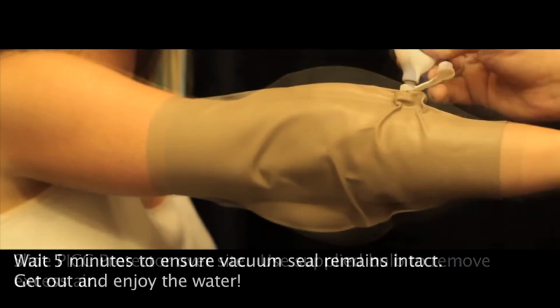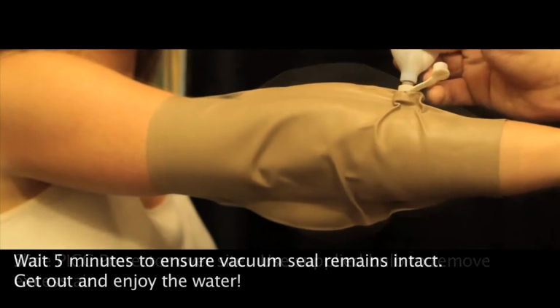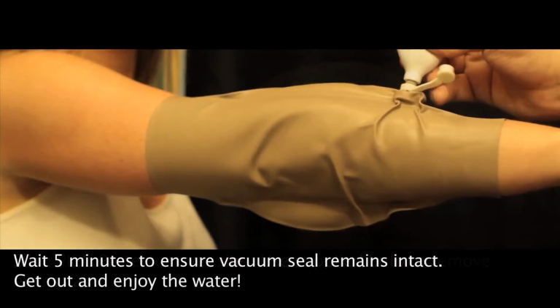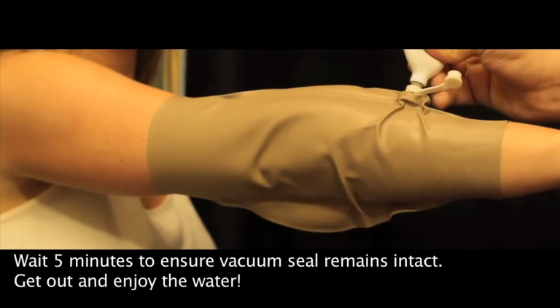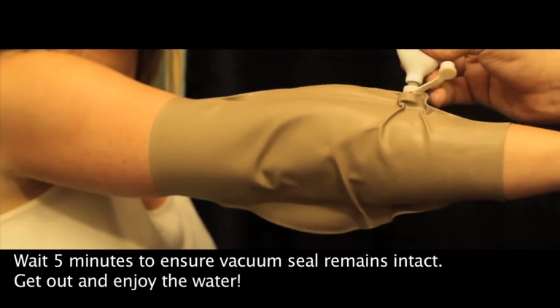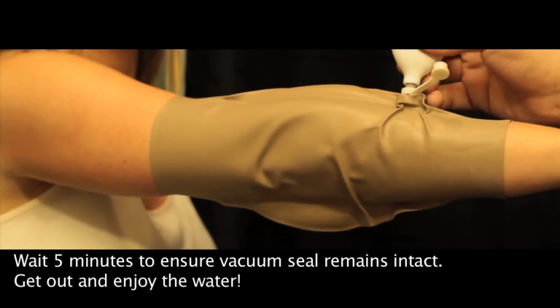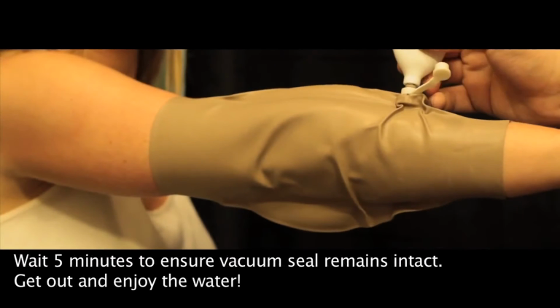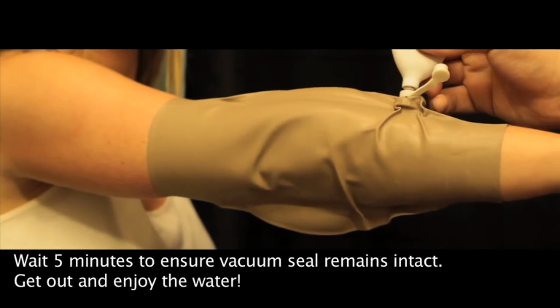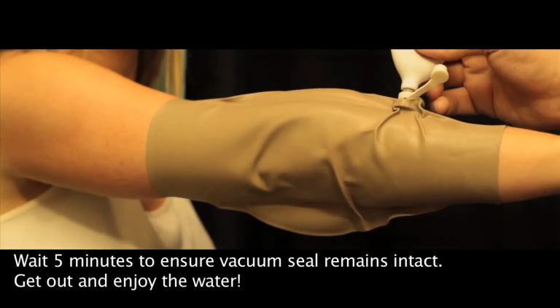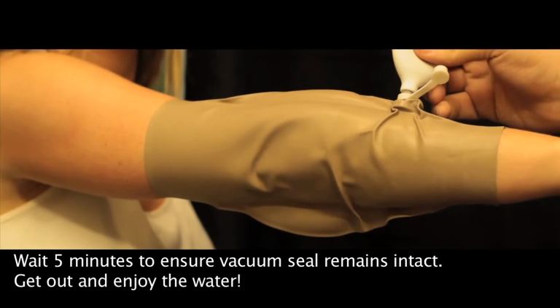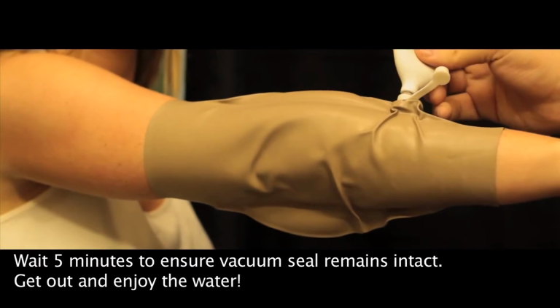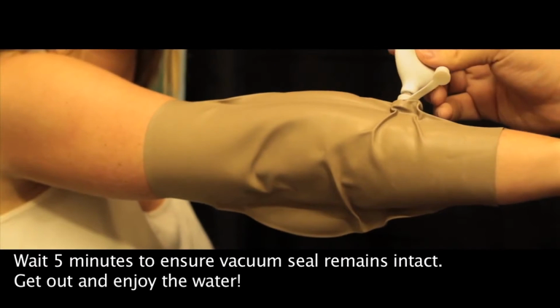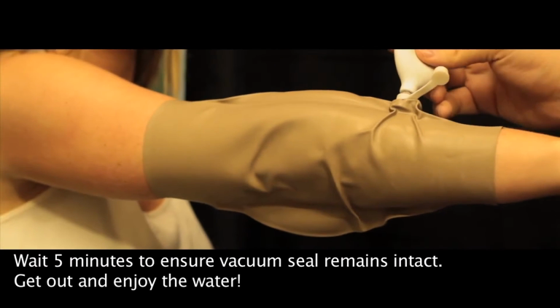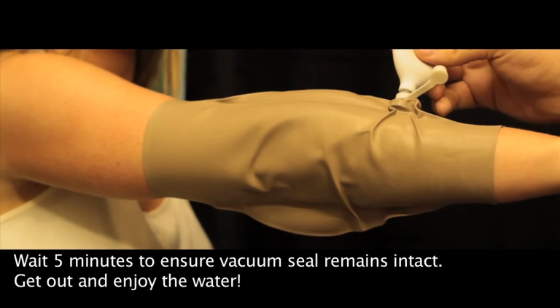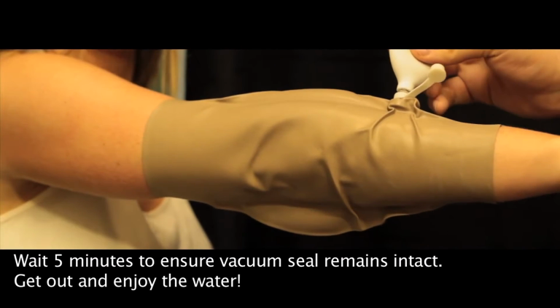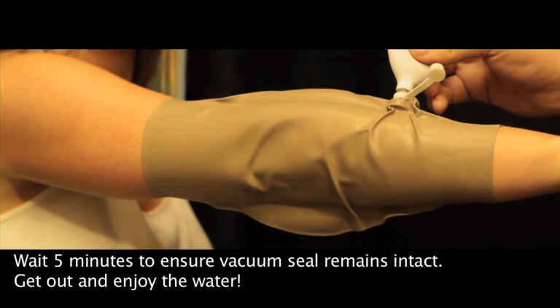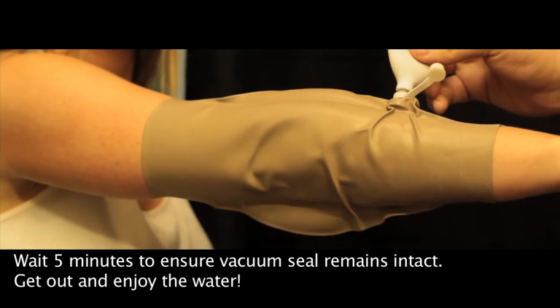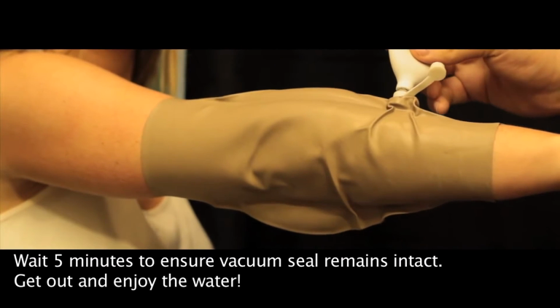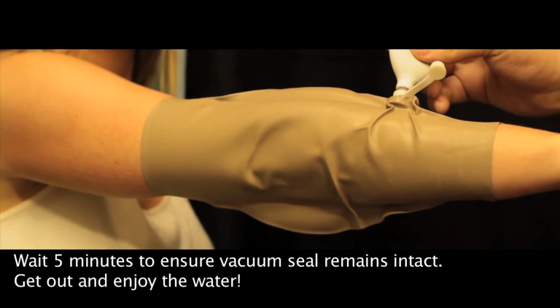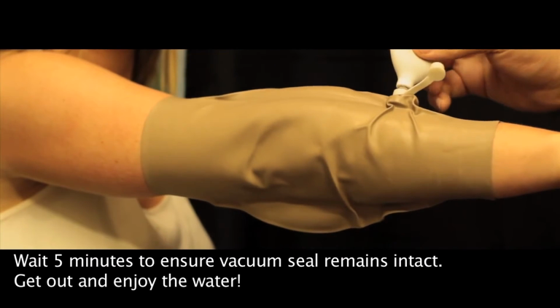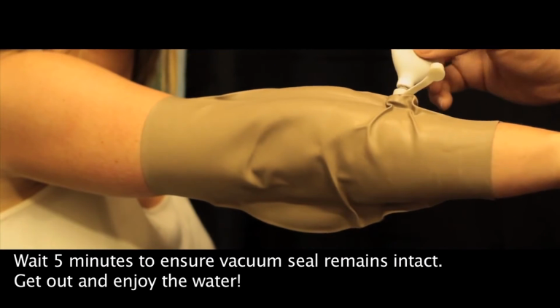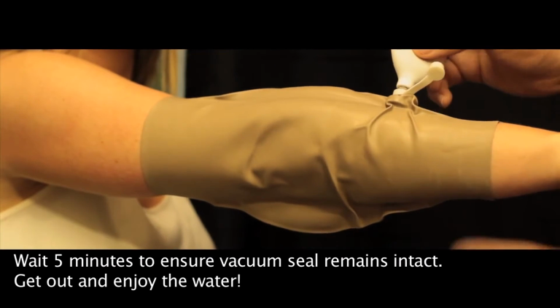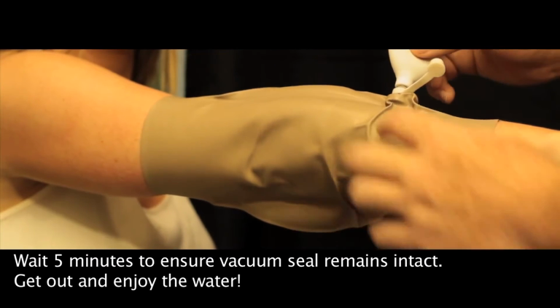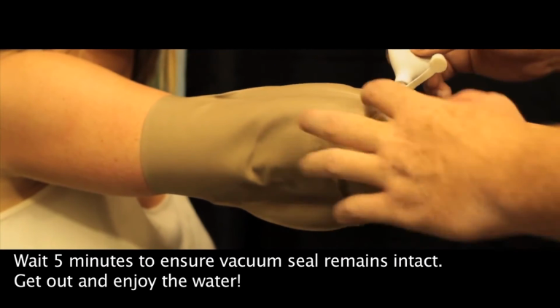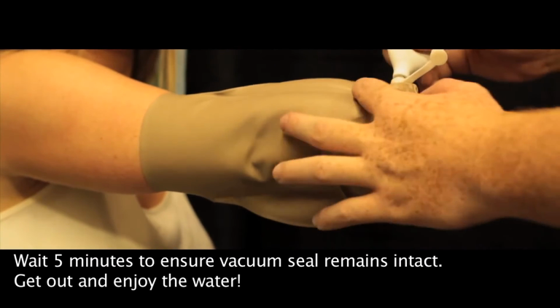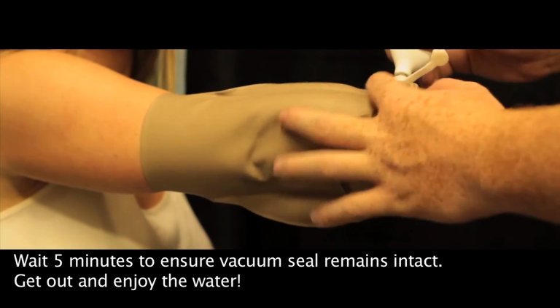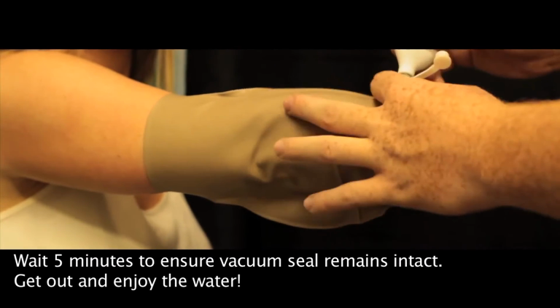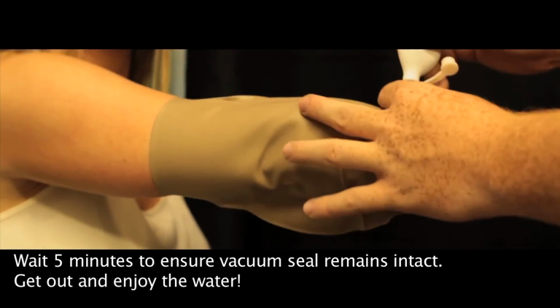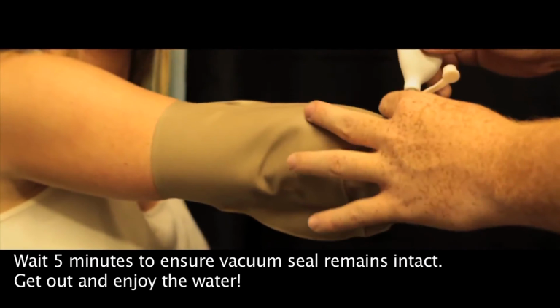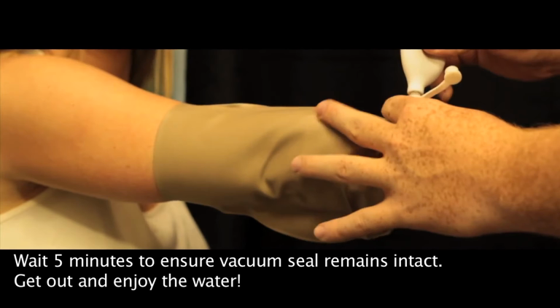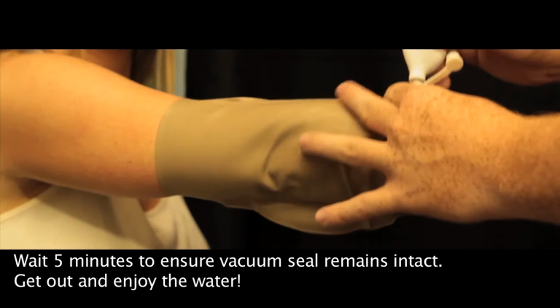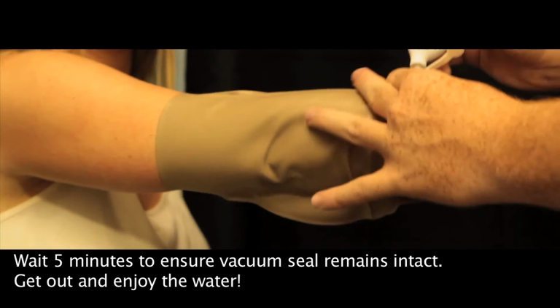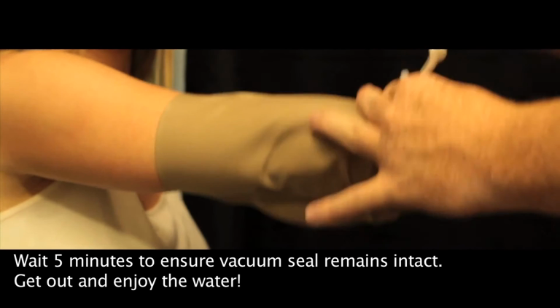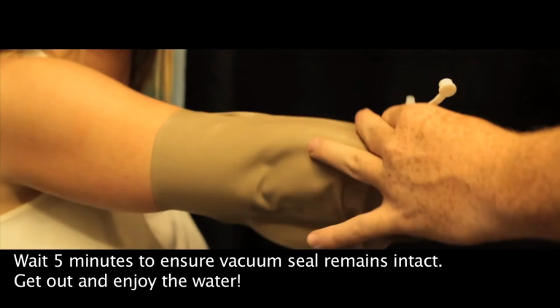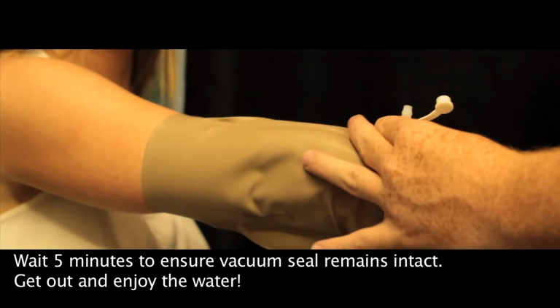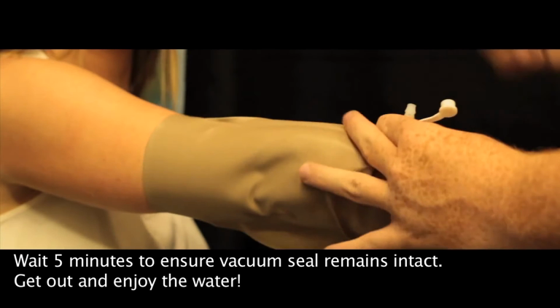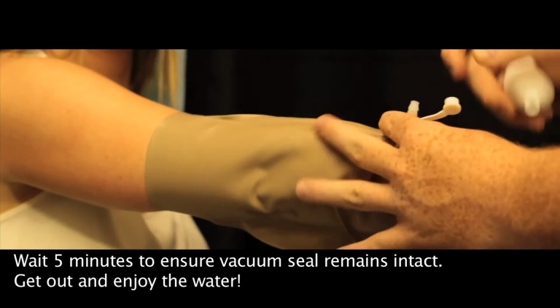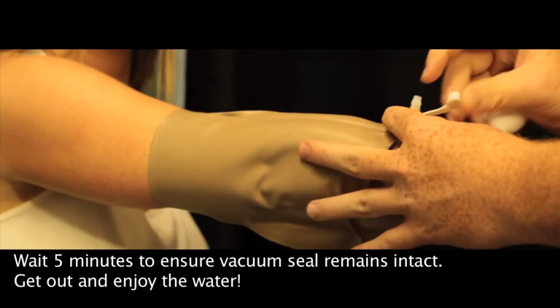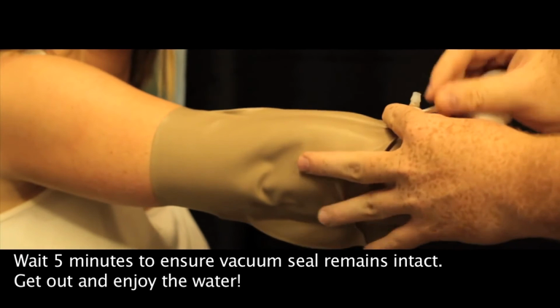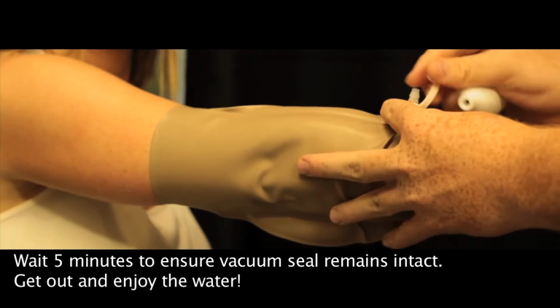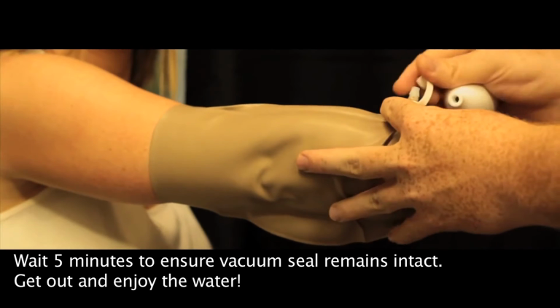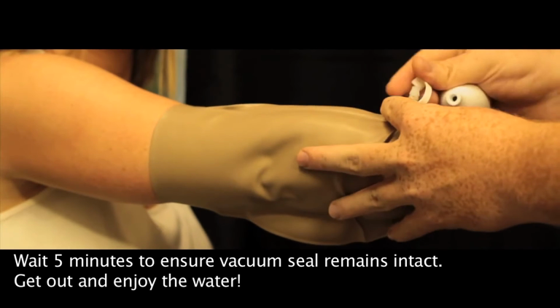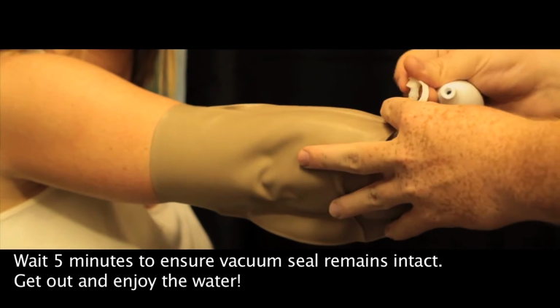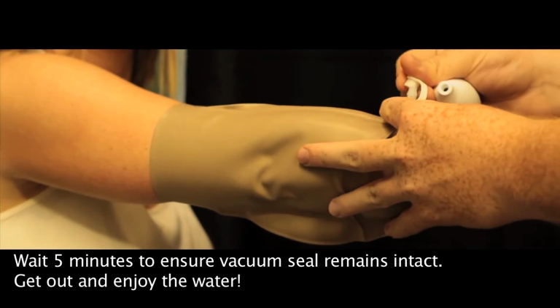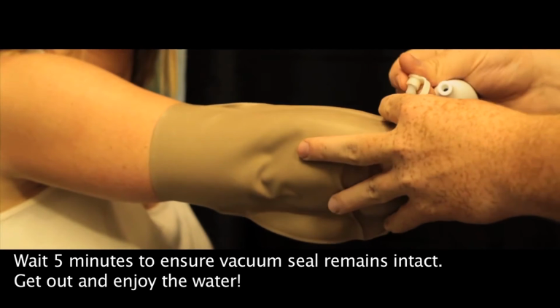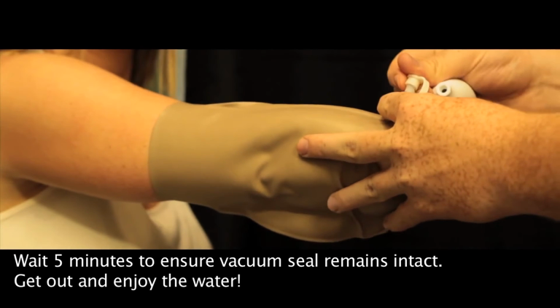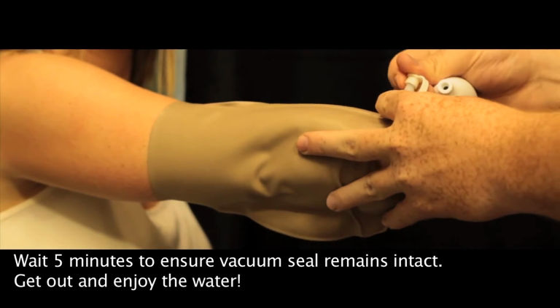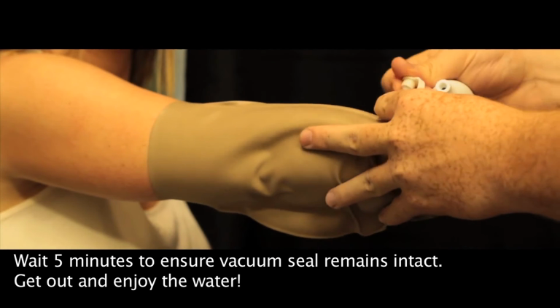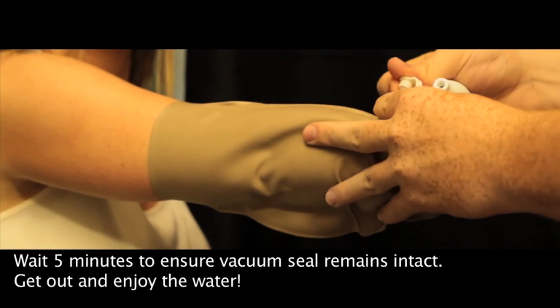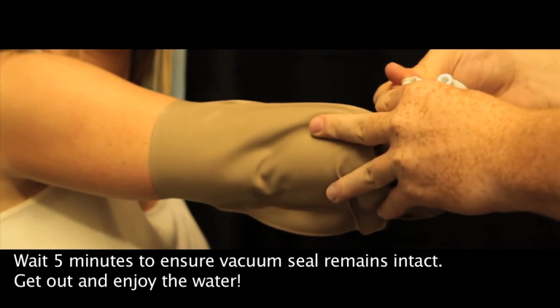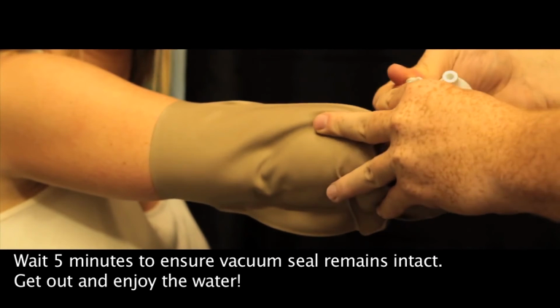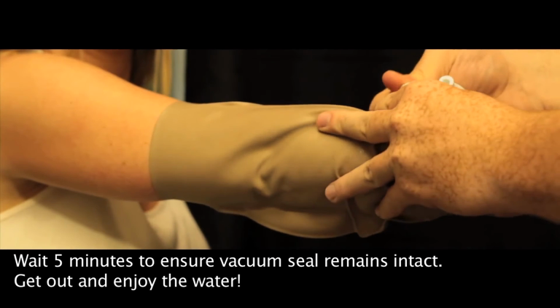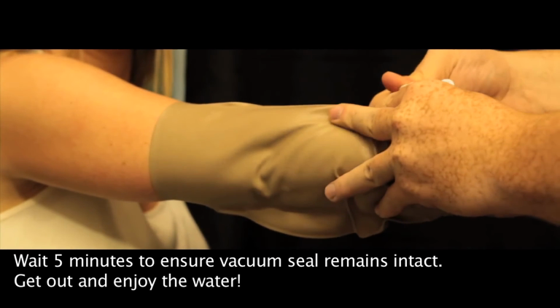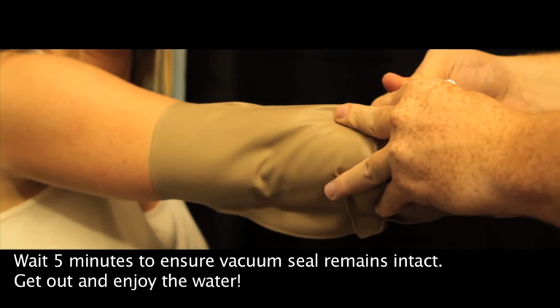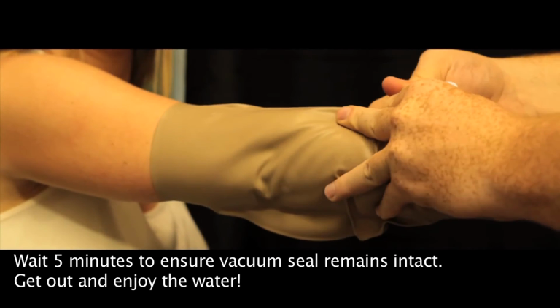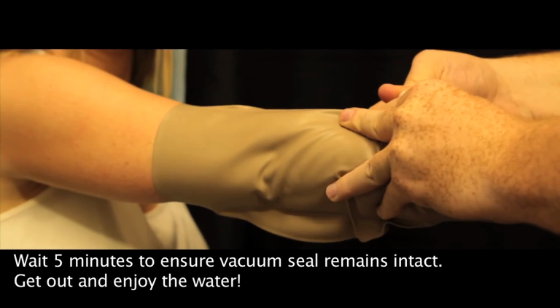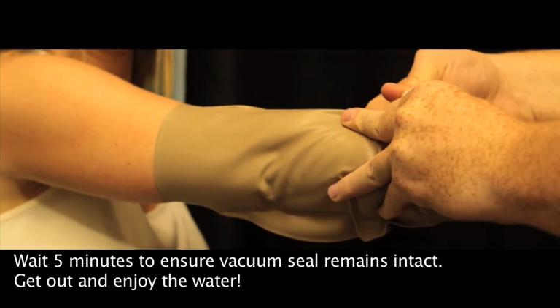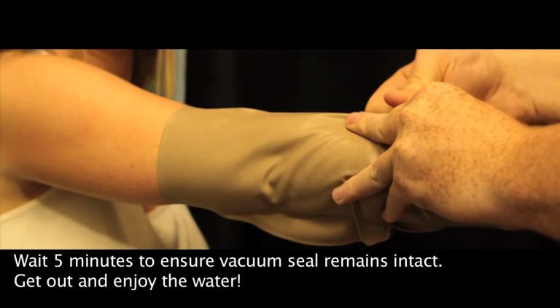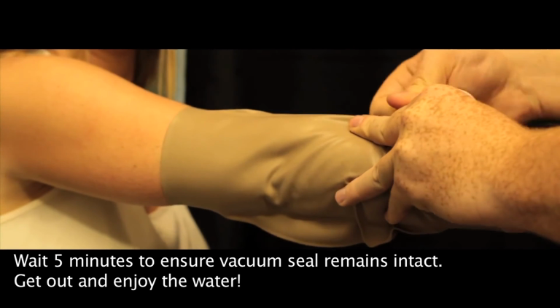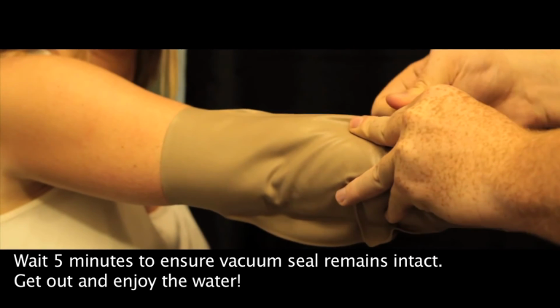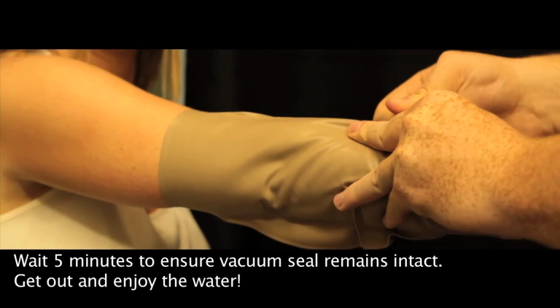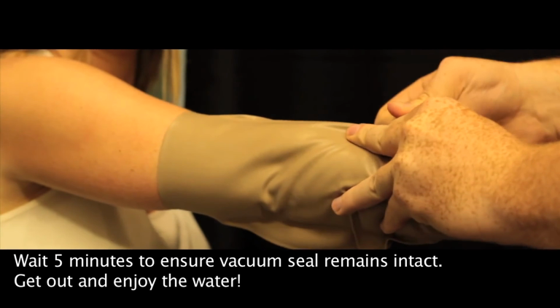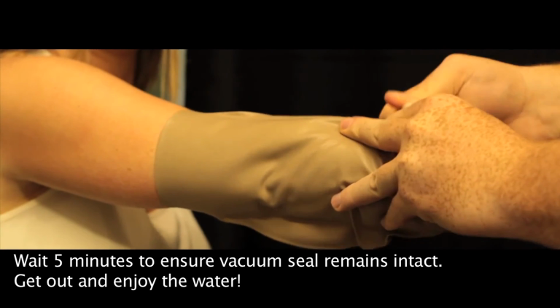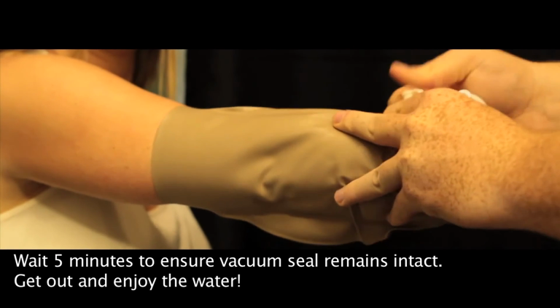Now wait about five minutes and make sure the vacuum seal has been set. Now you're ready to go out and get wet.